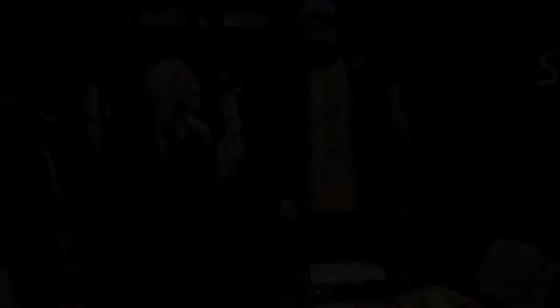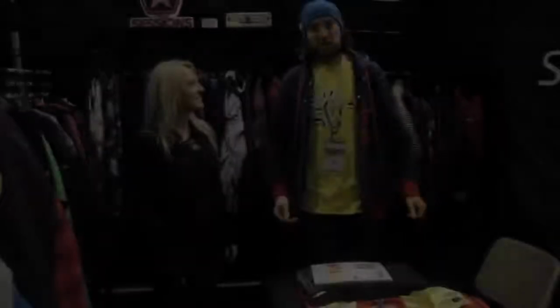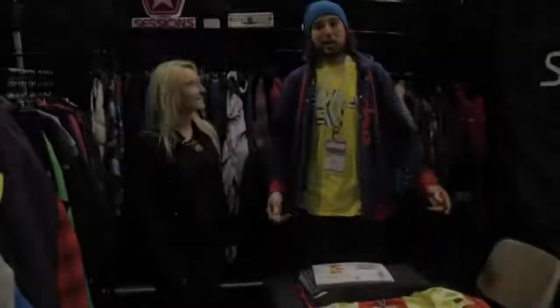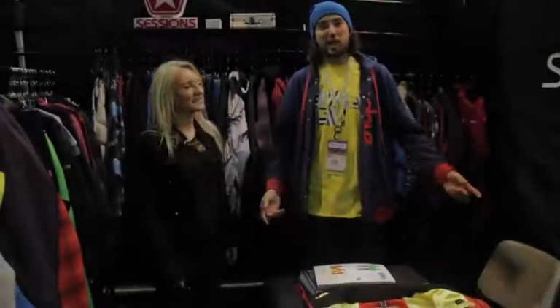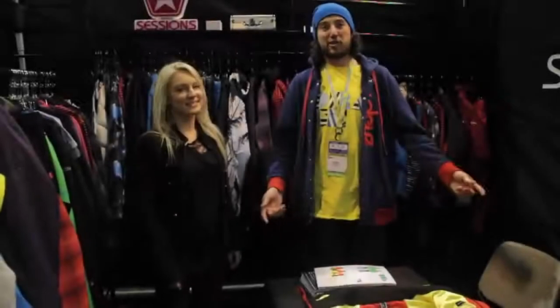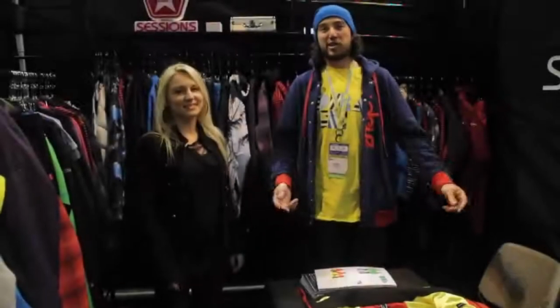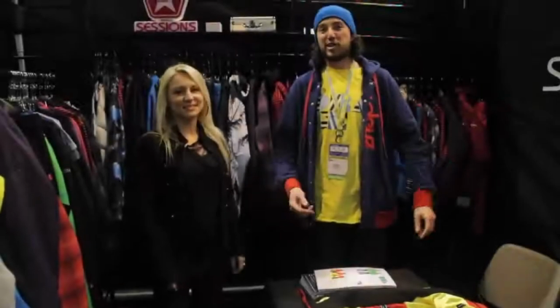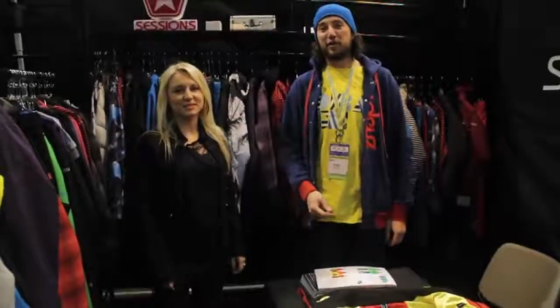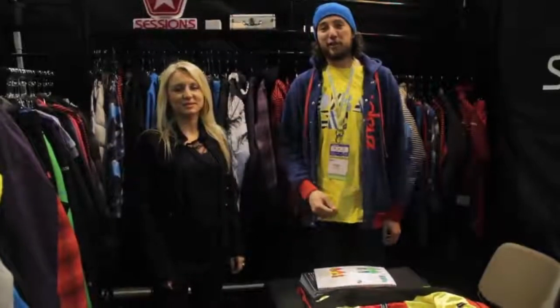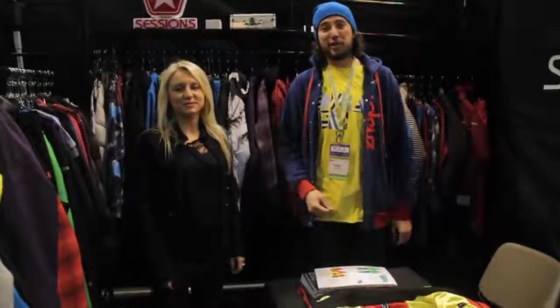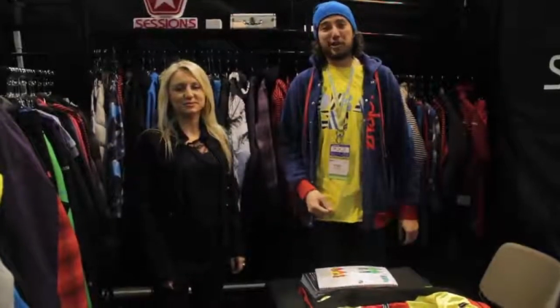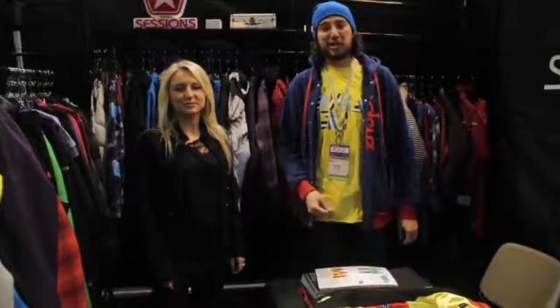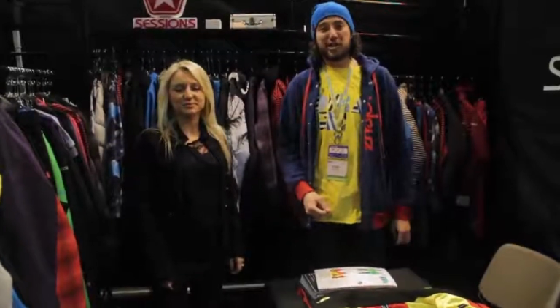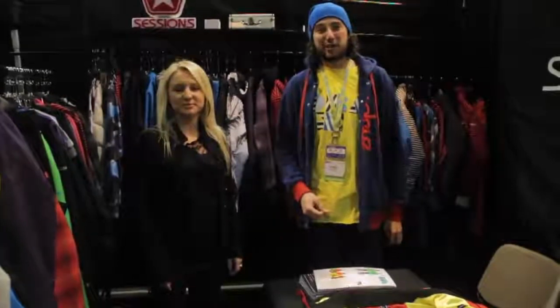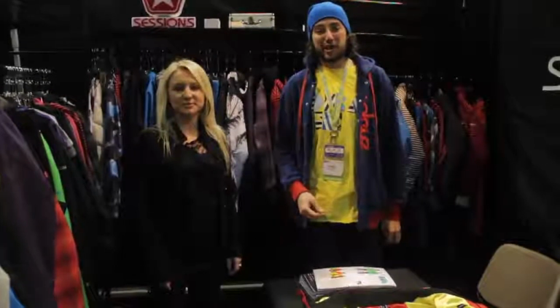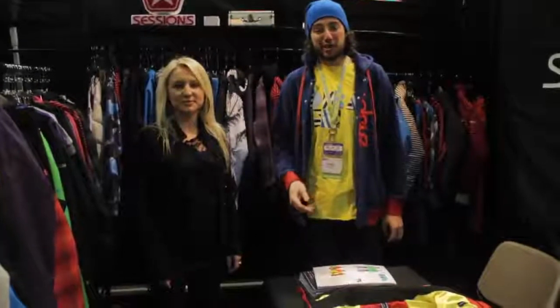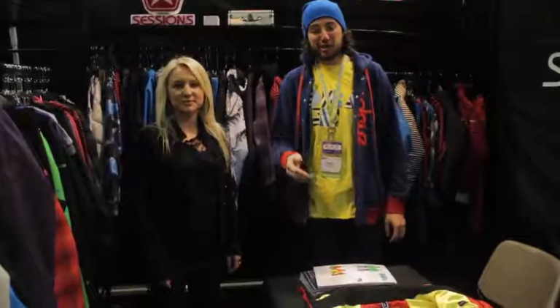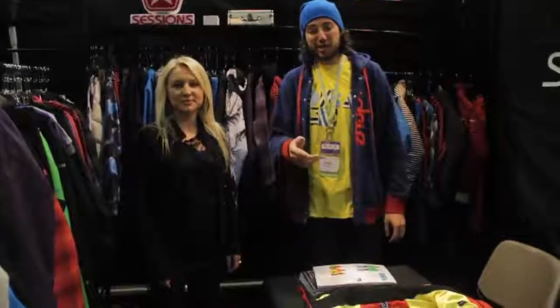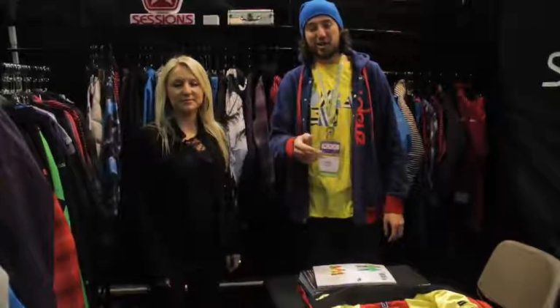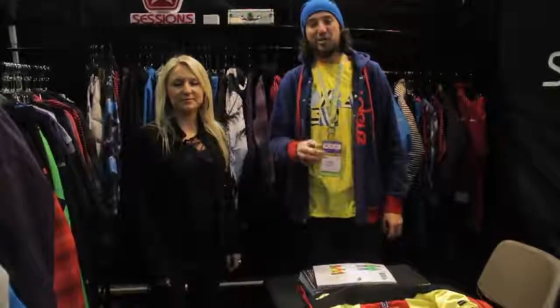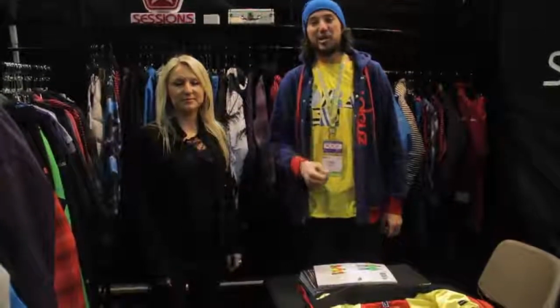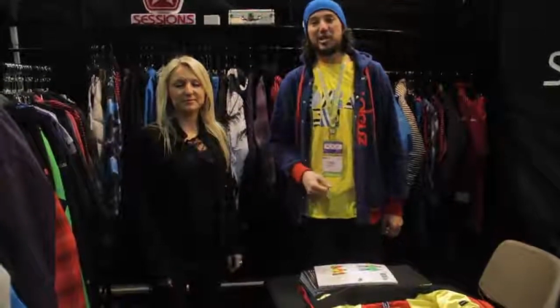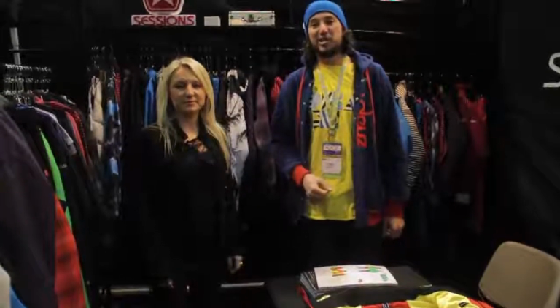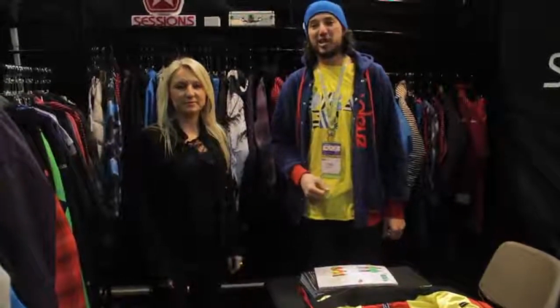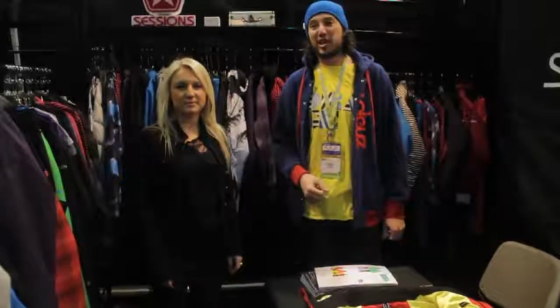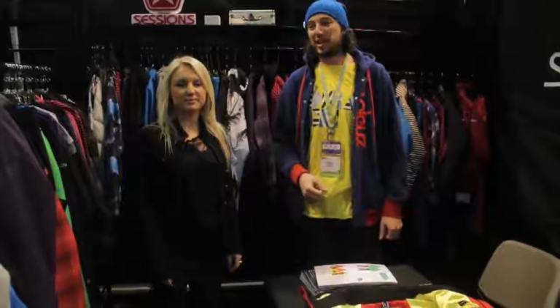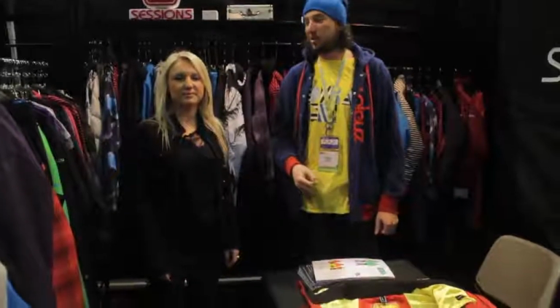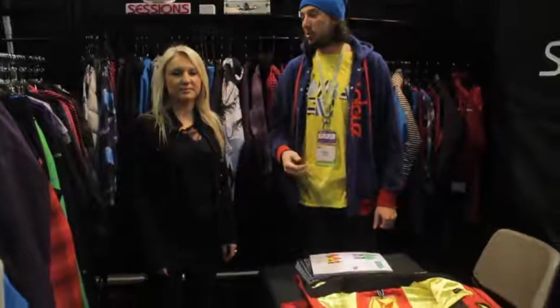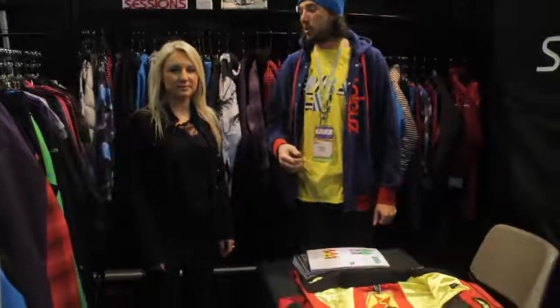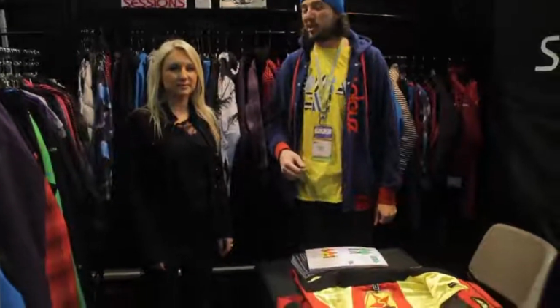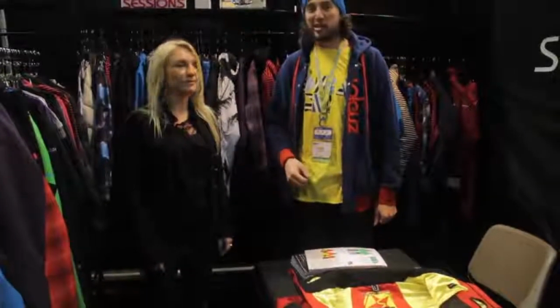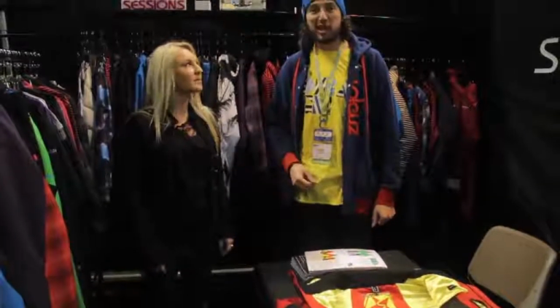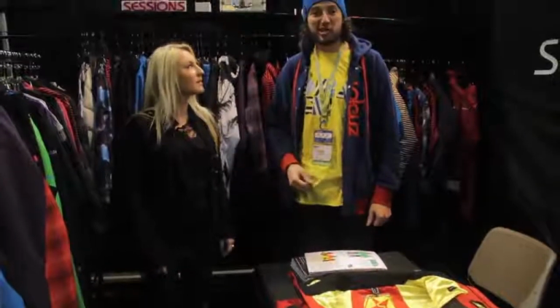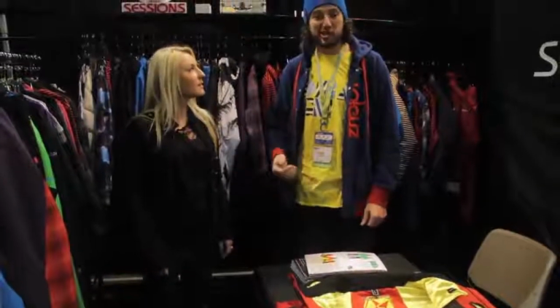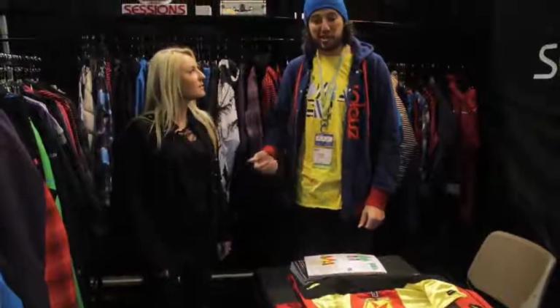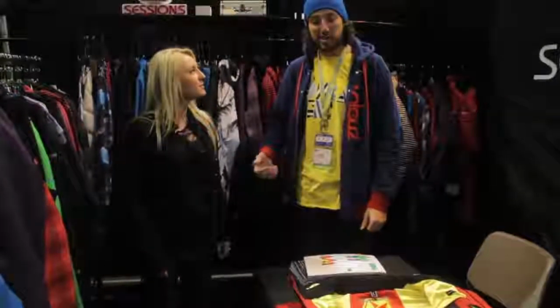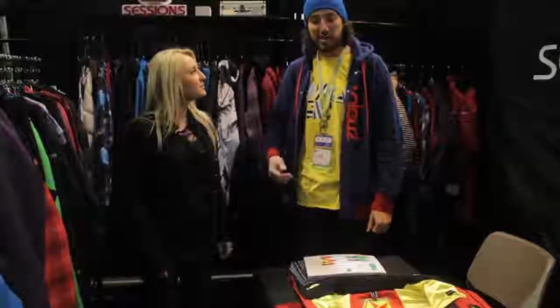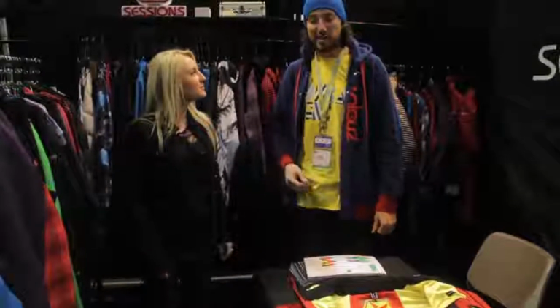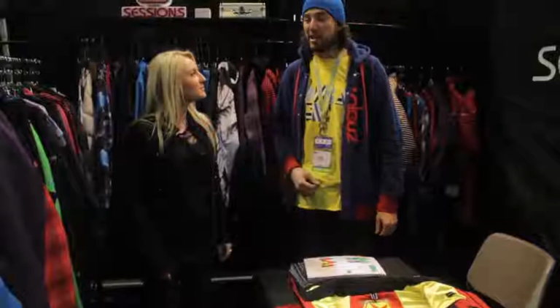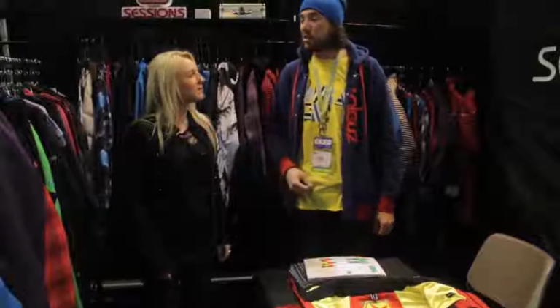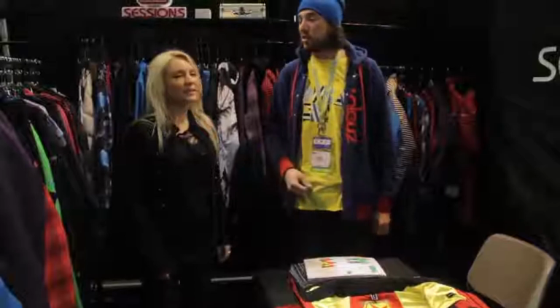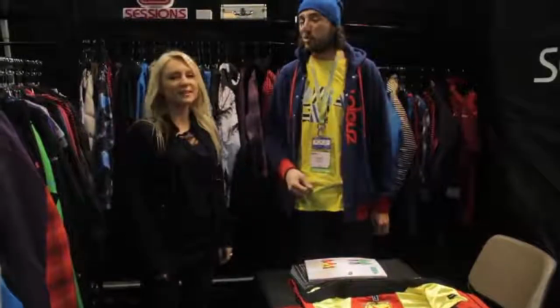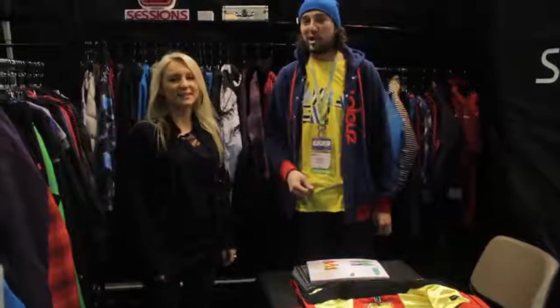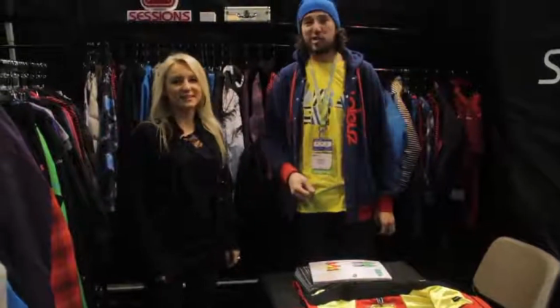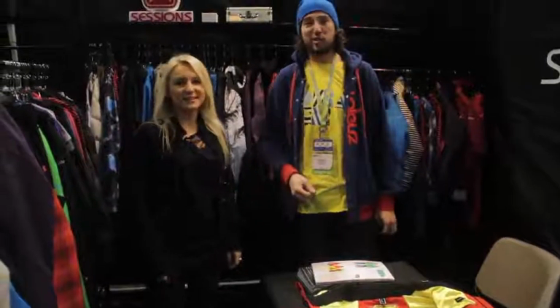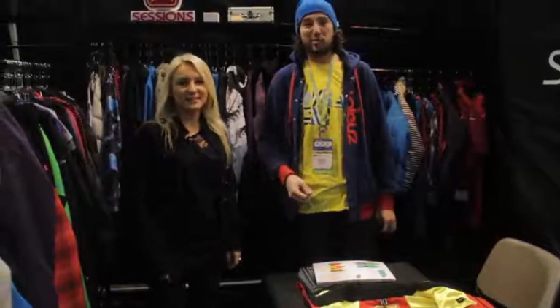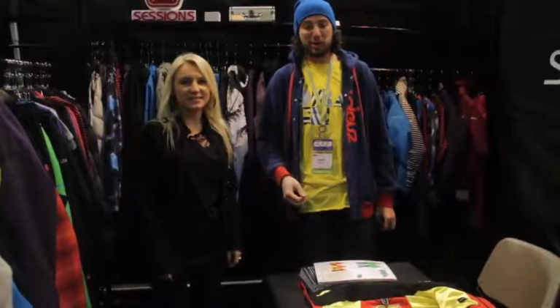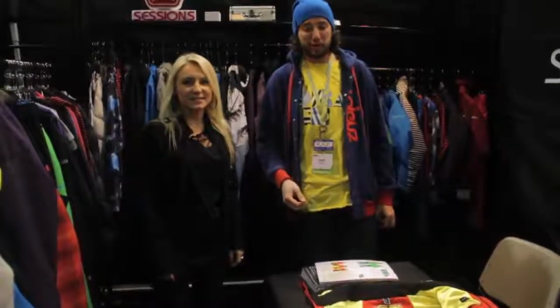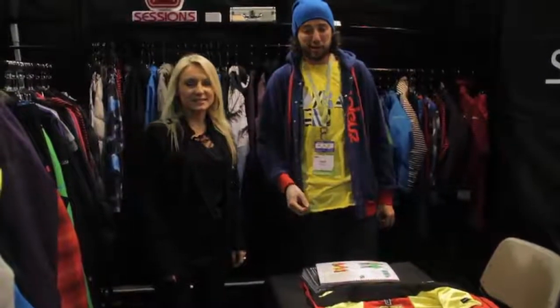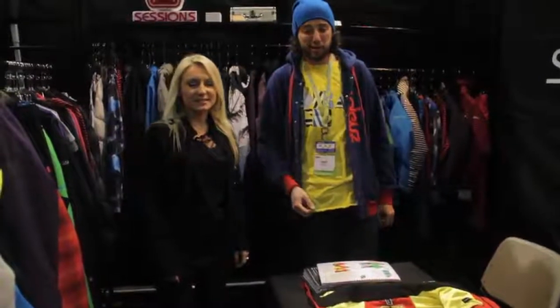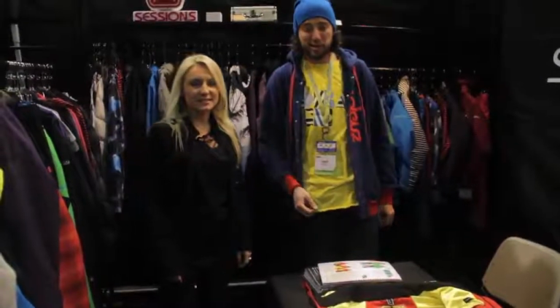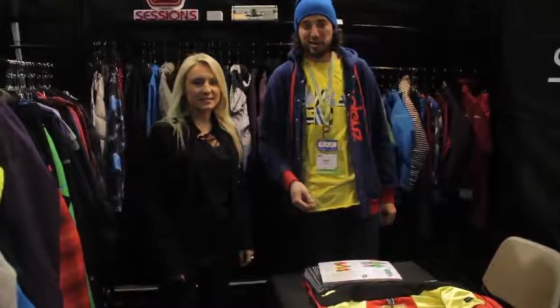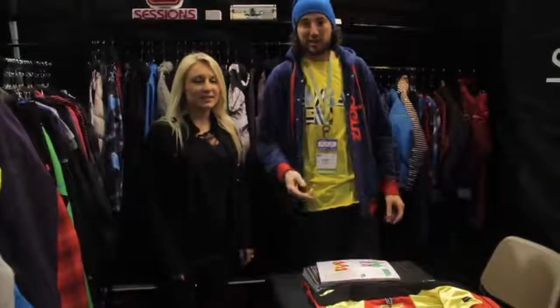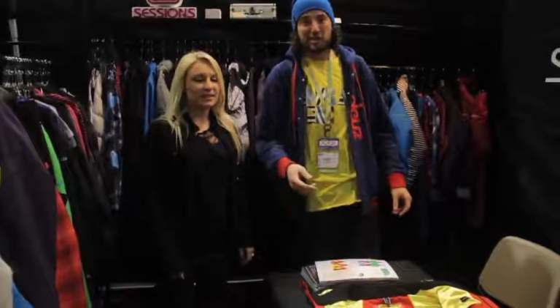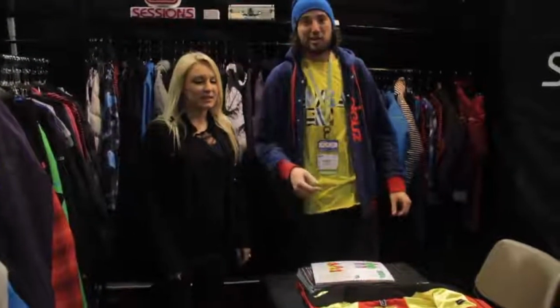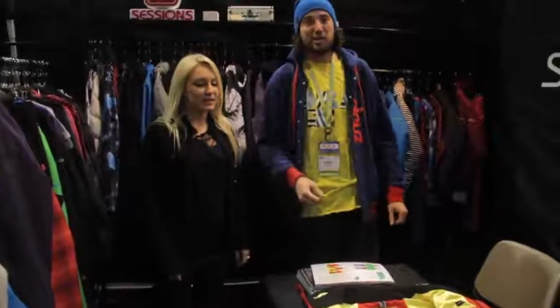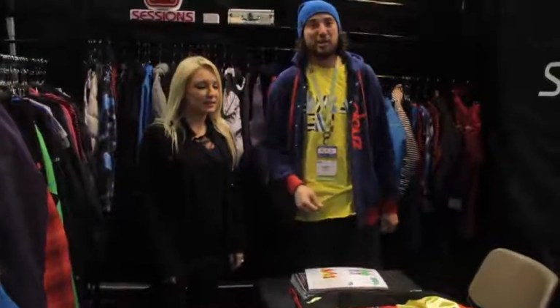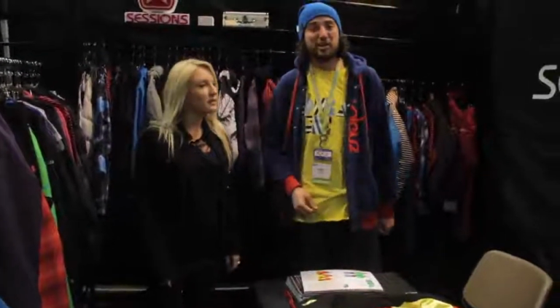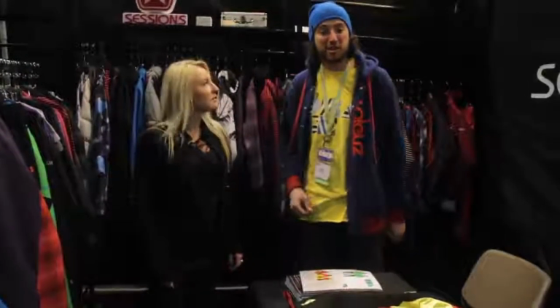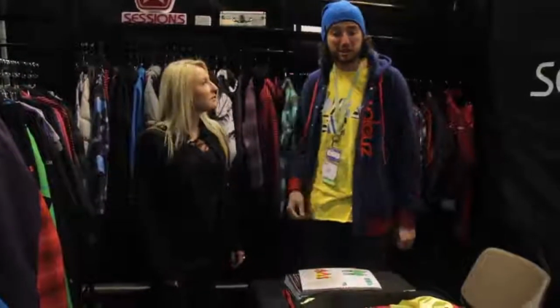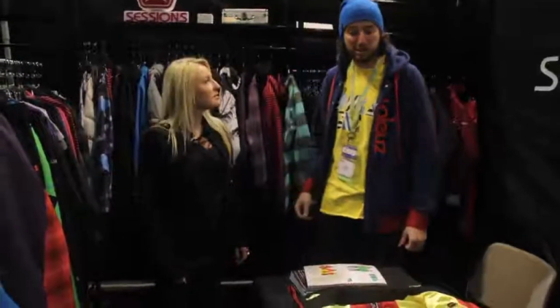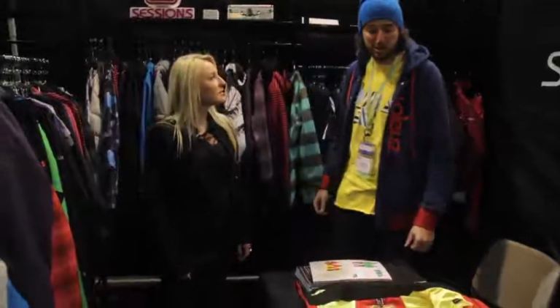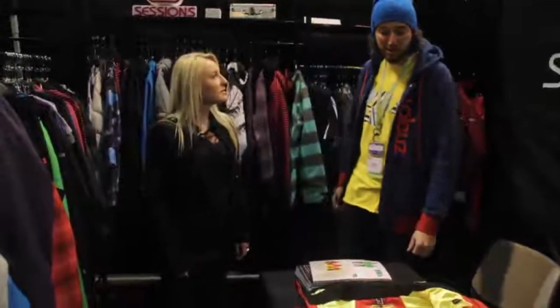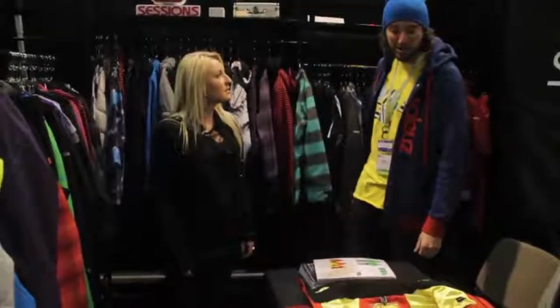You guys have all seen the photo leaks already. You guys all want this jacket. We're here at Sessions. This is Danielle. You can walk us through a couple of the features and let us know what's going on.